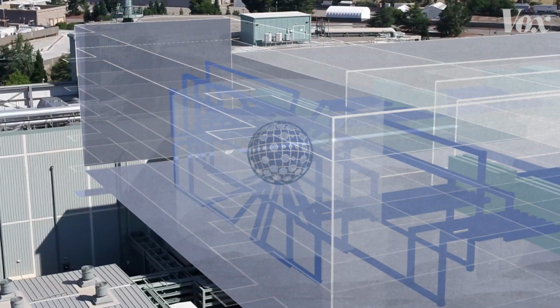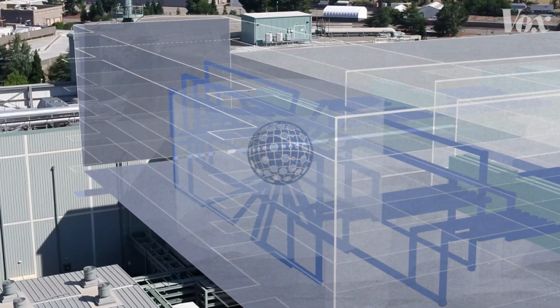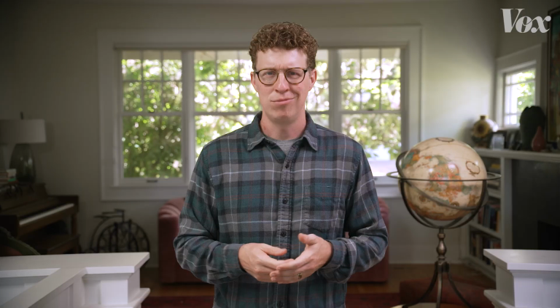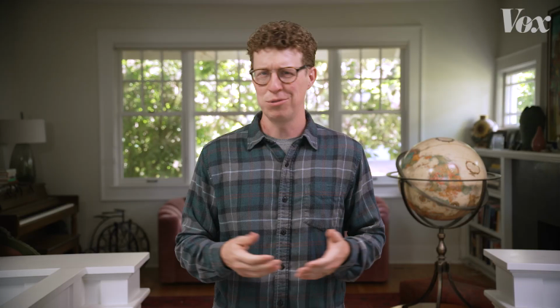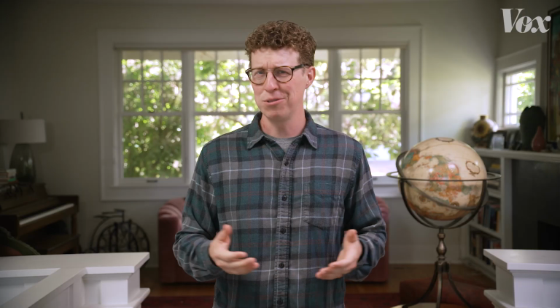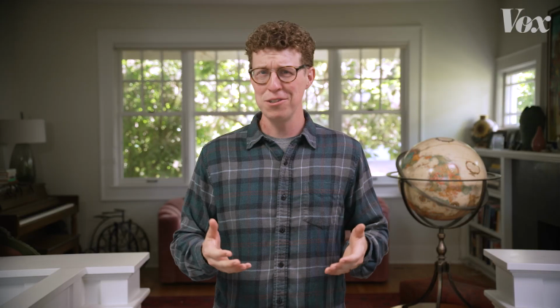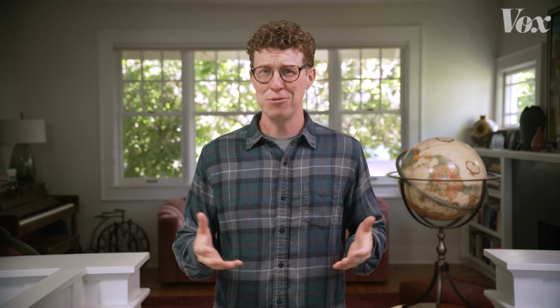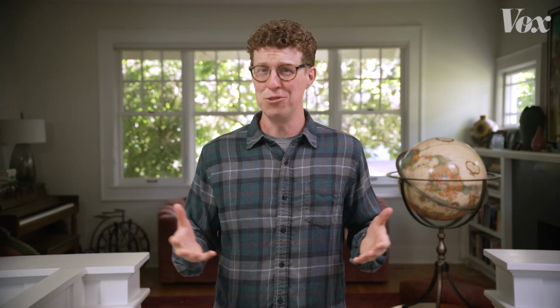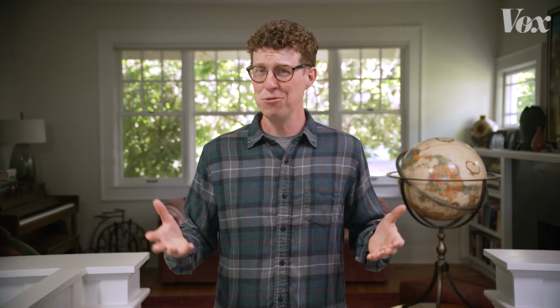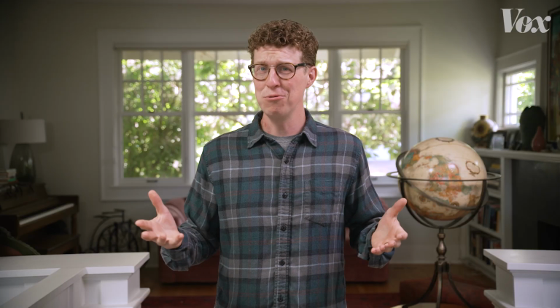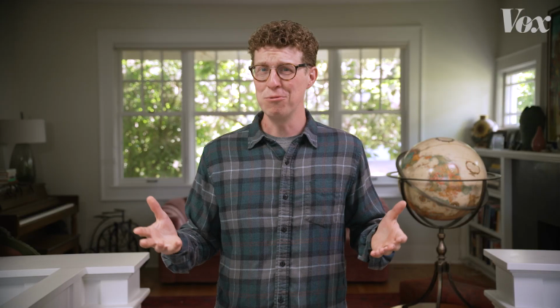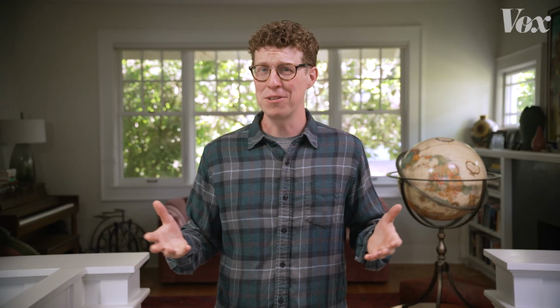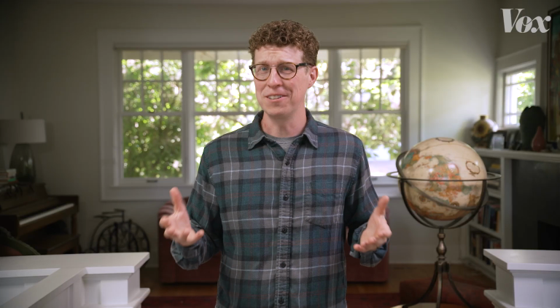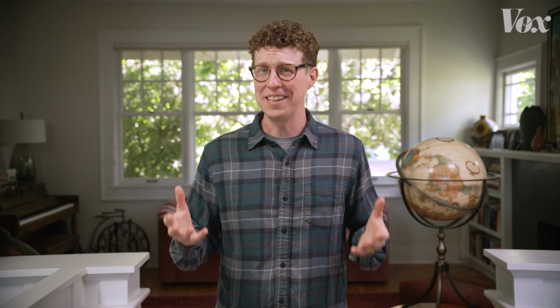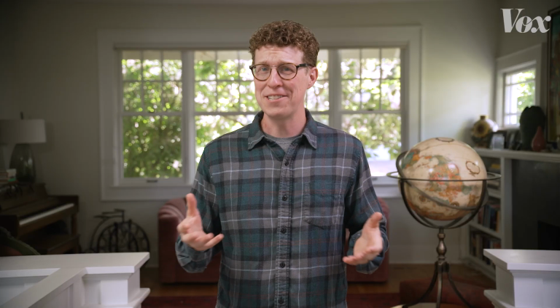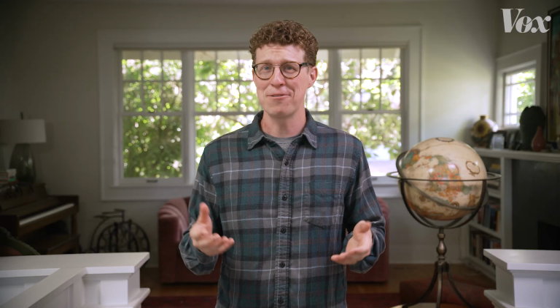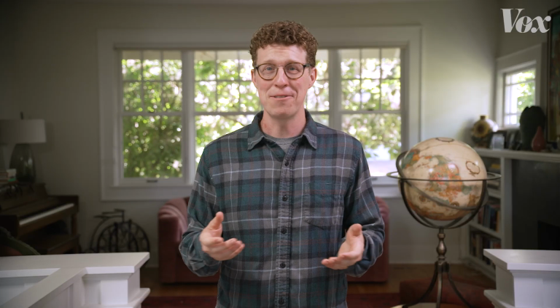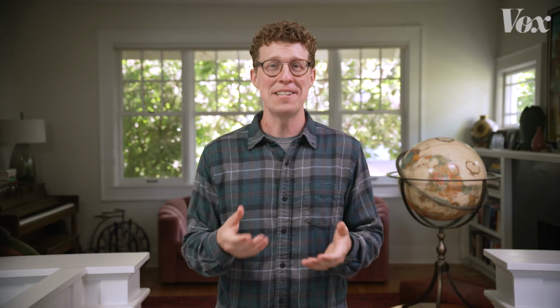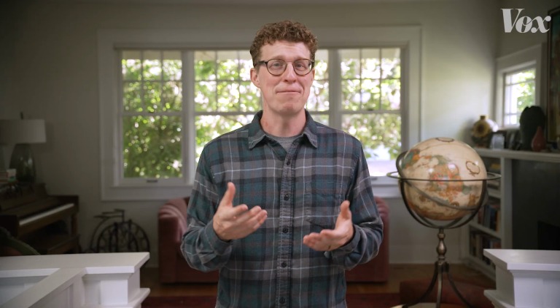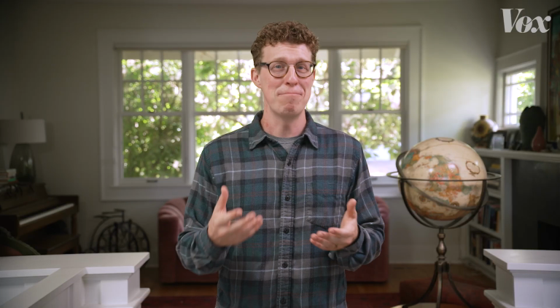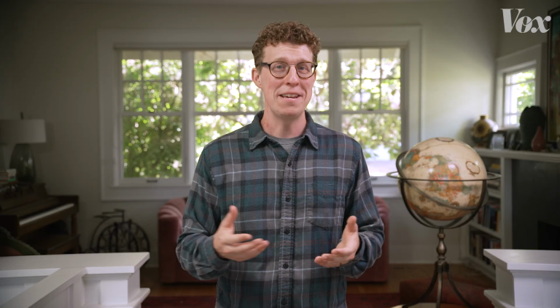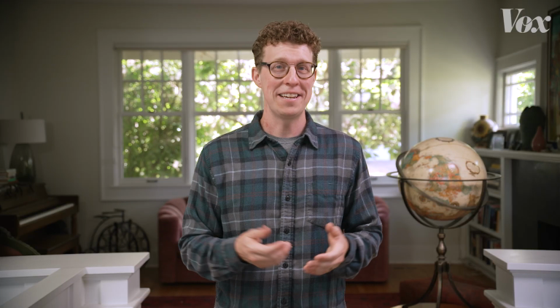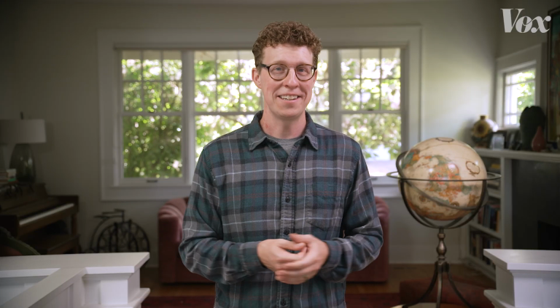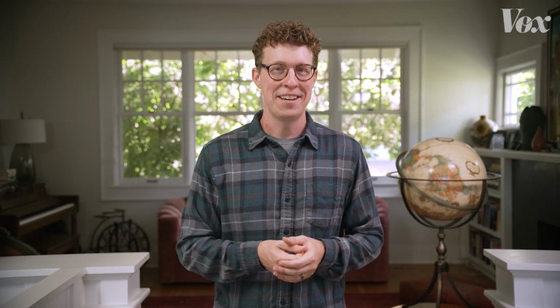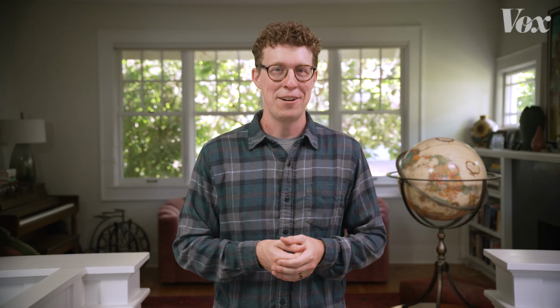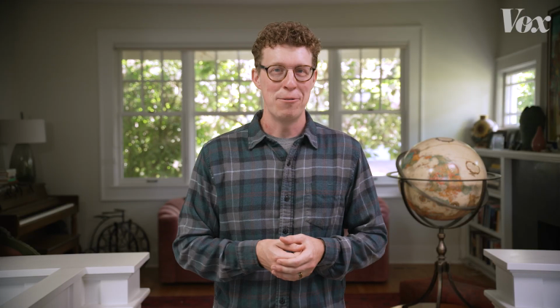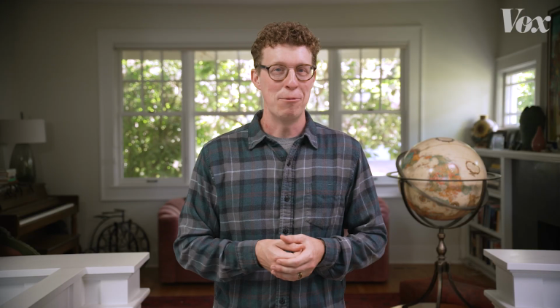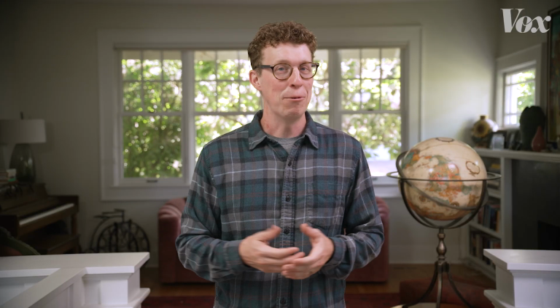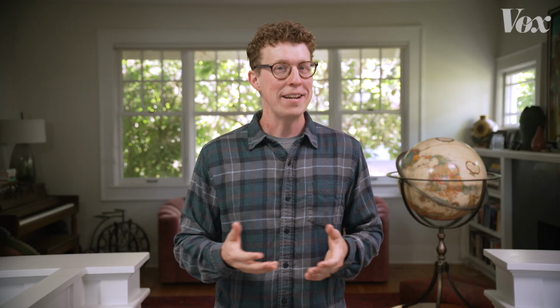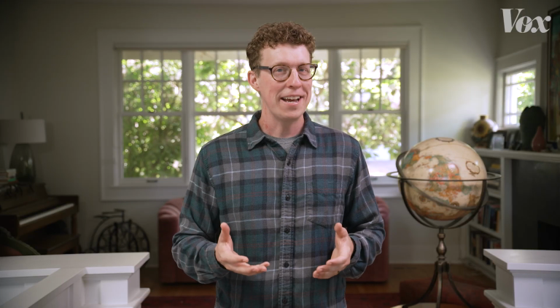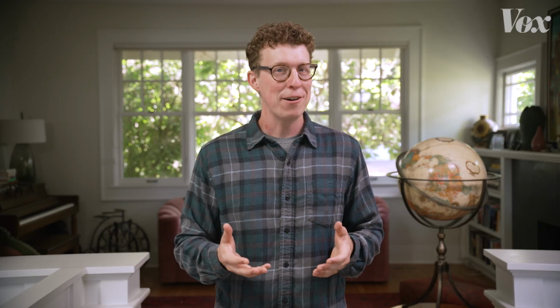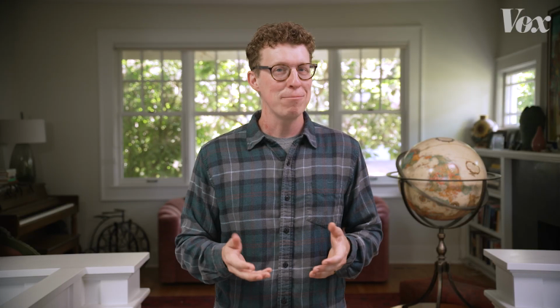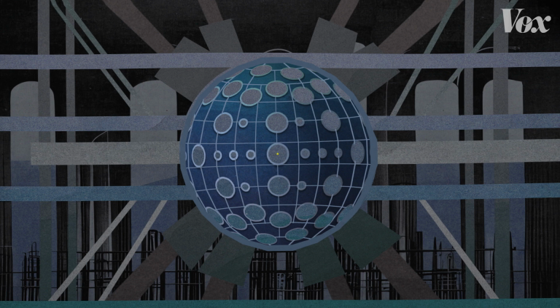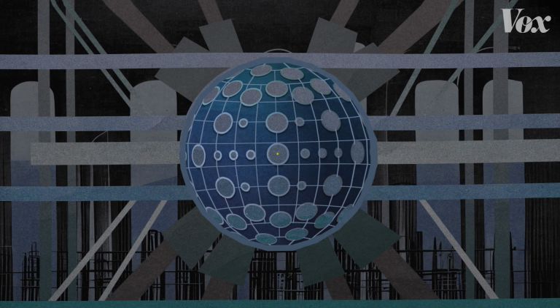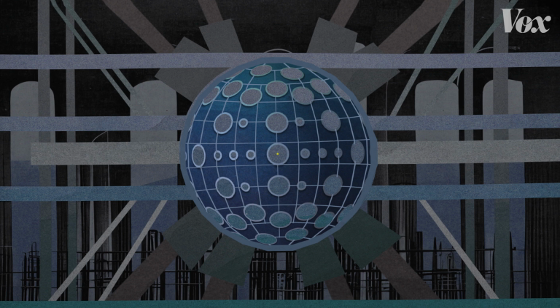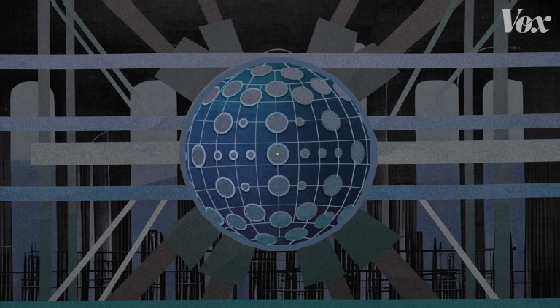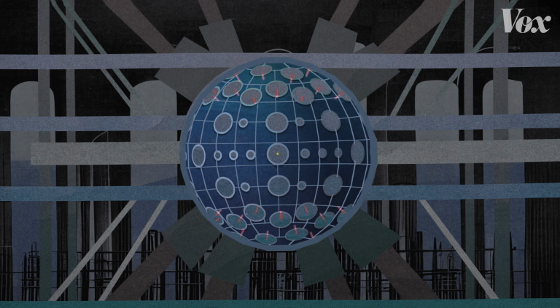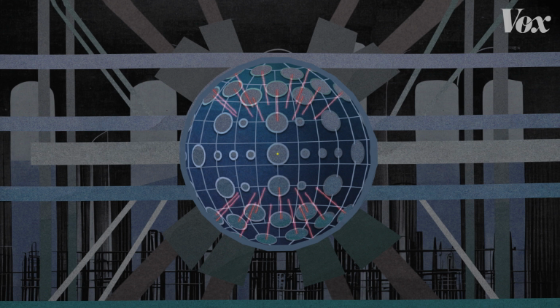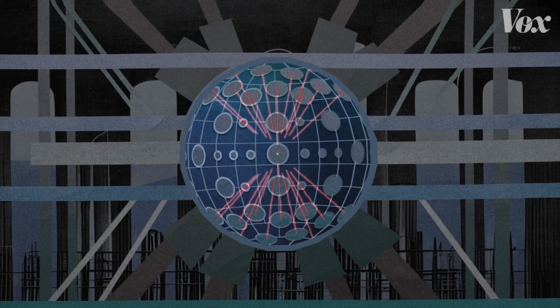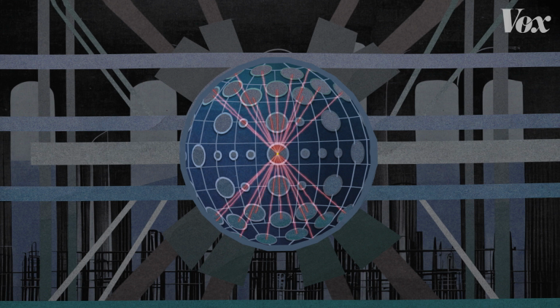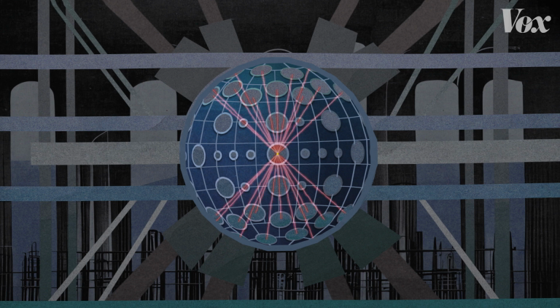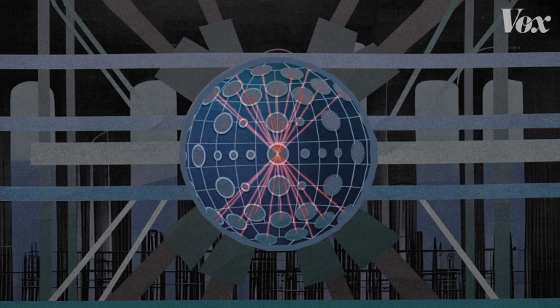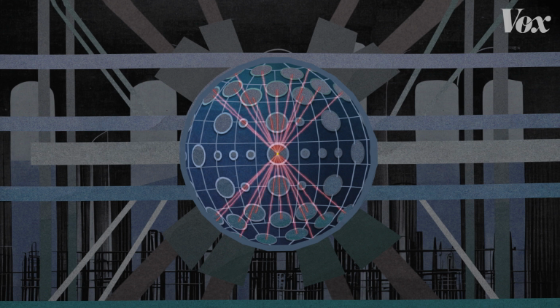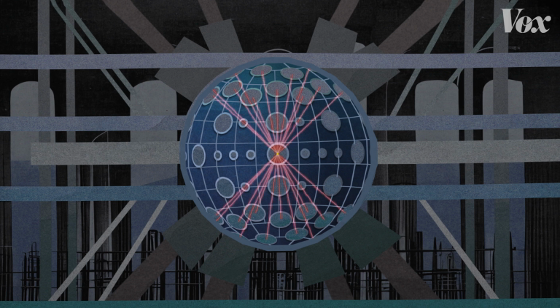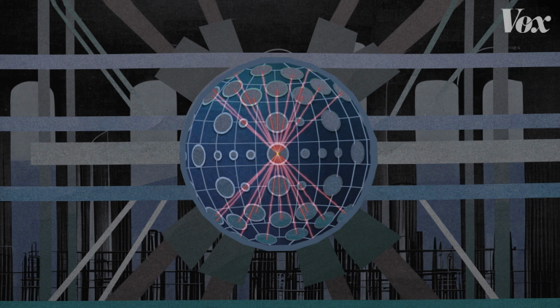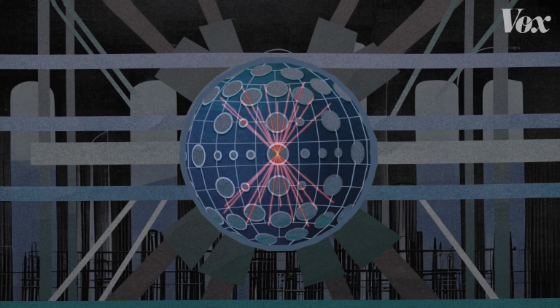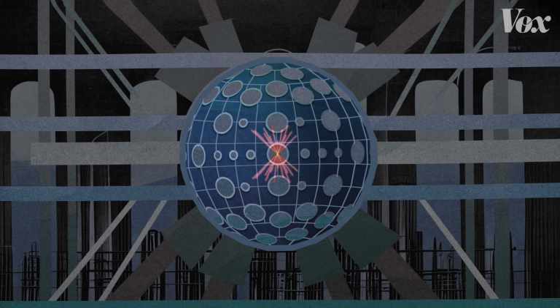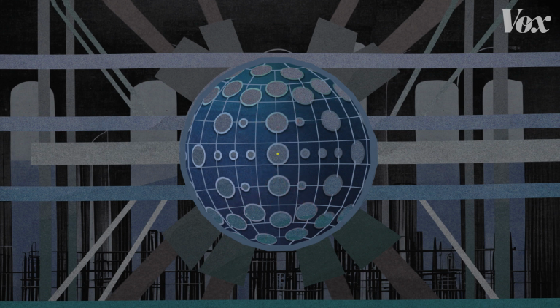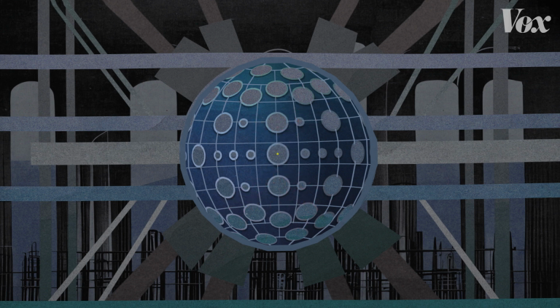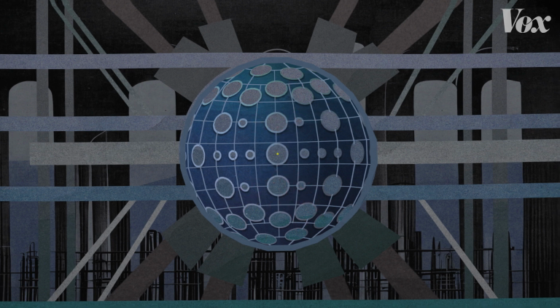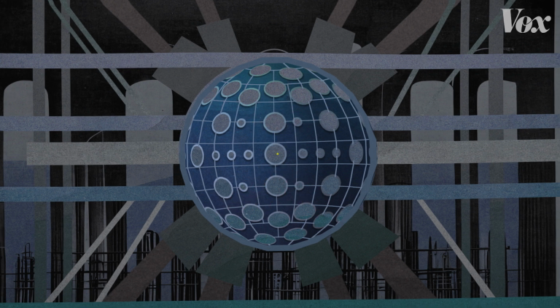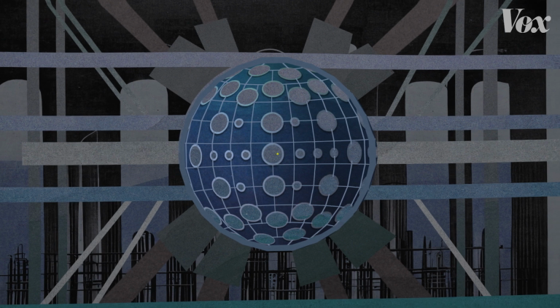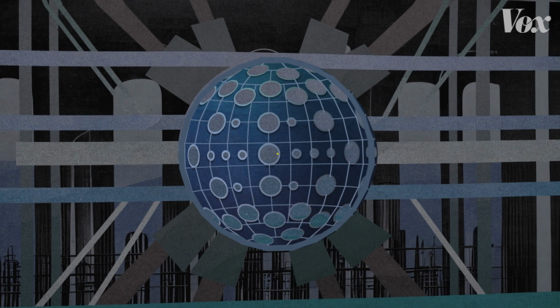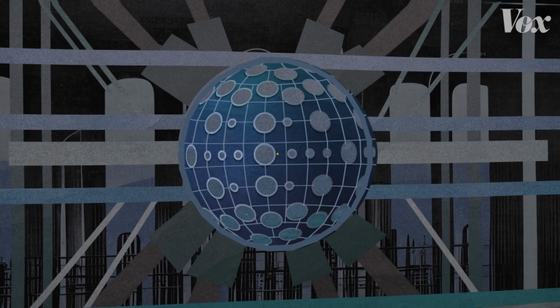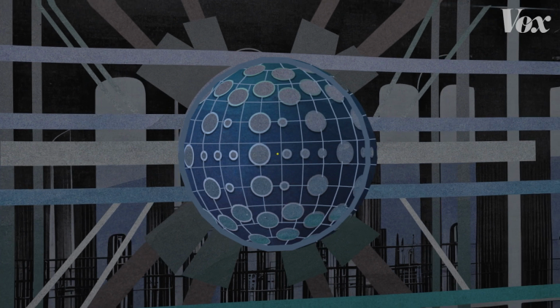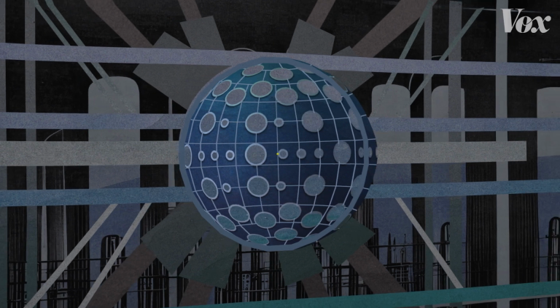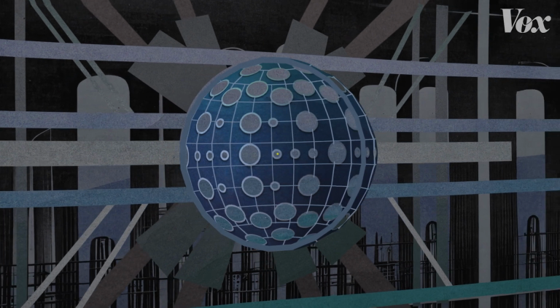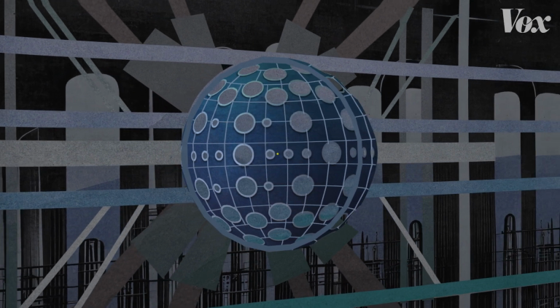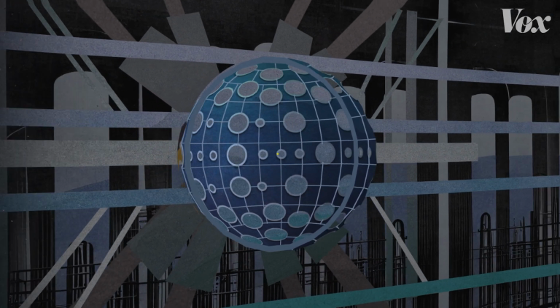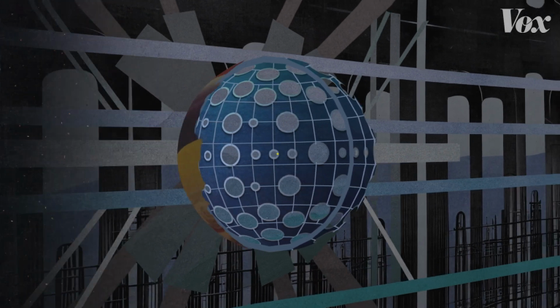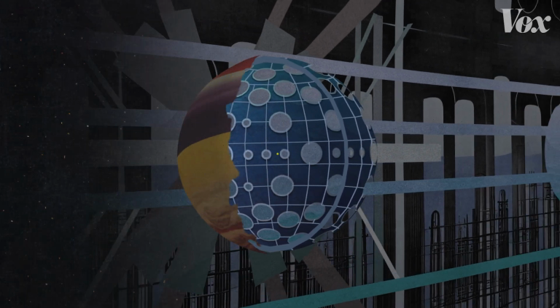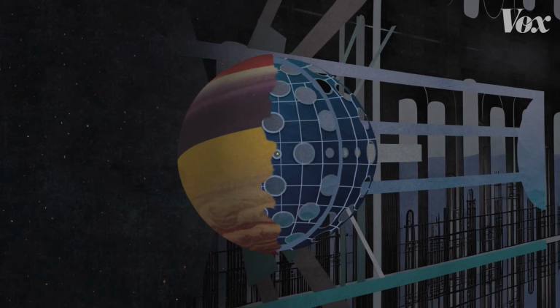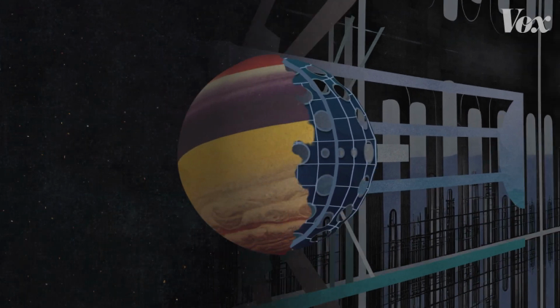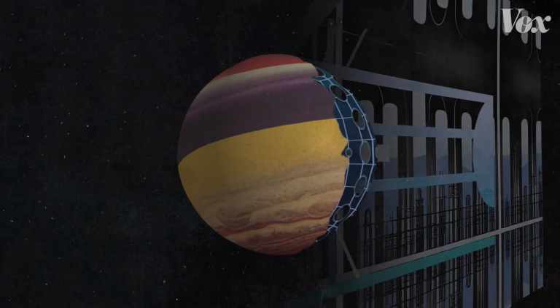So what do you do with a laser this big? Well, right now, scientists are using it to study the secret inner lives of planets.